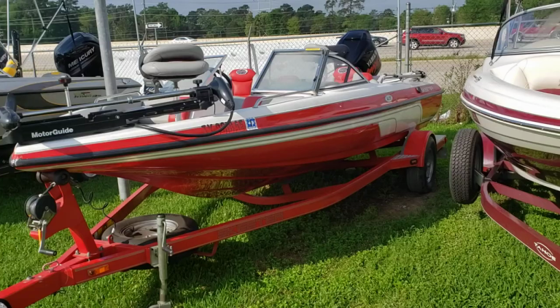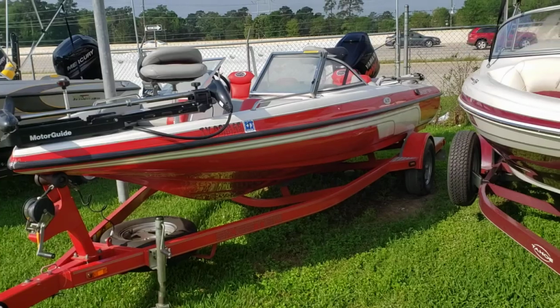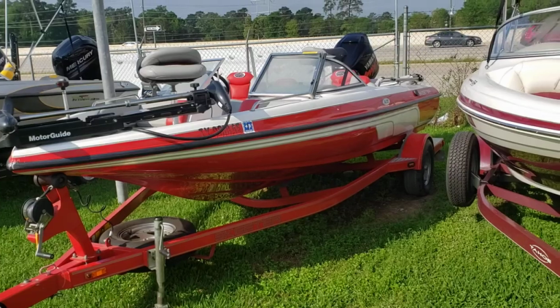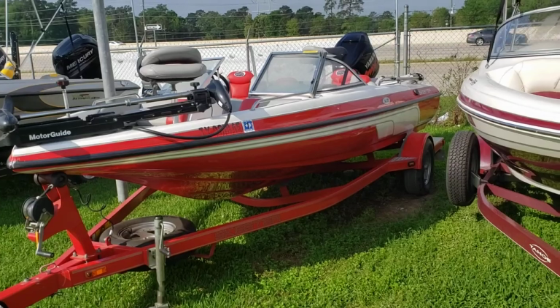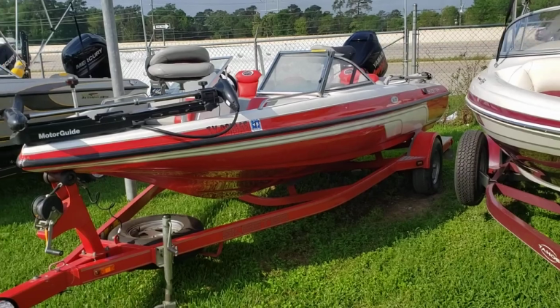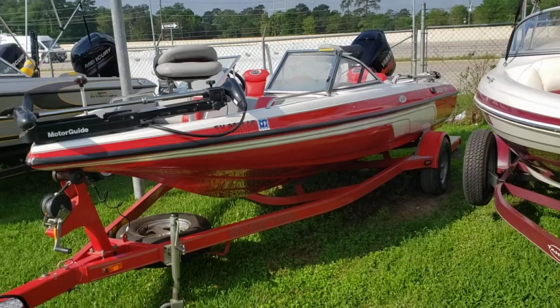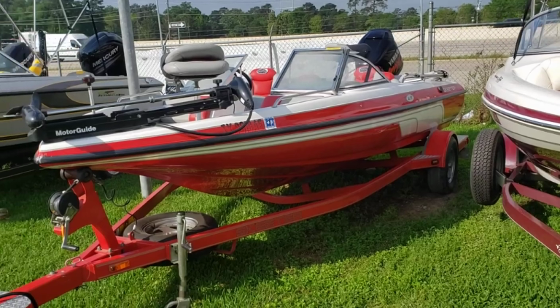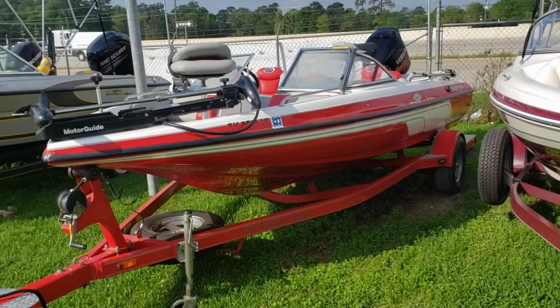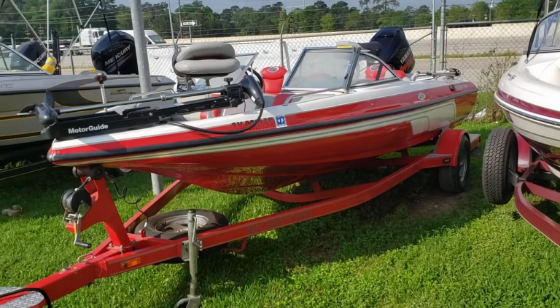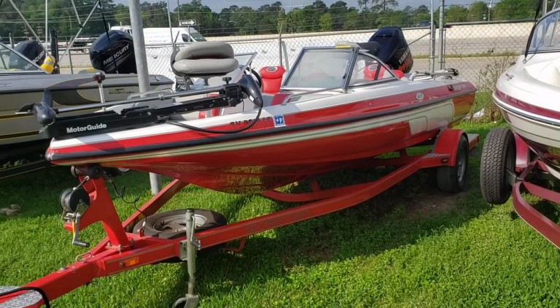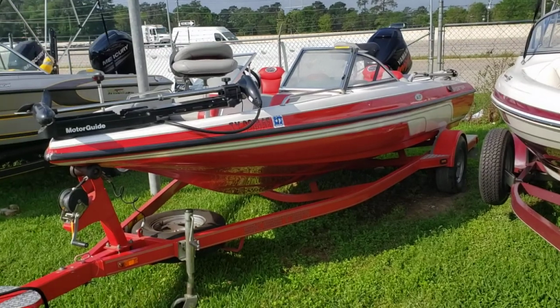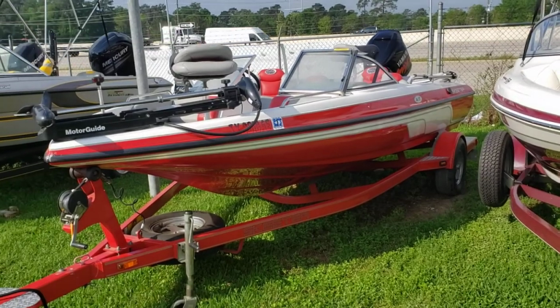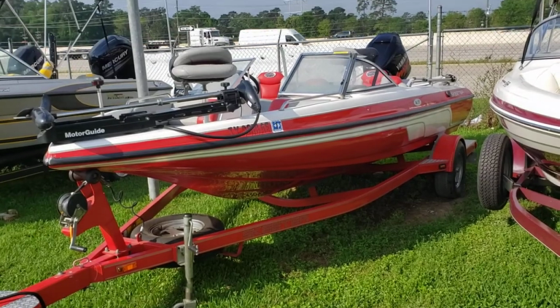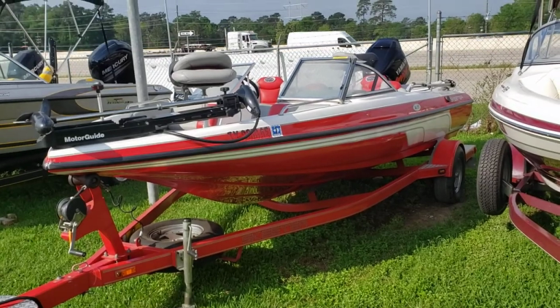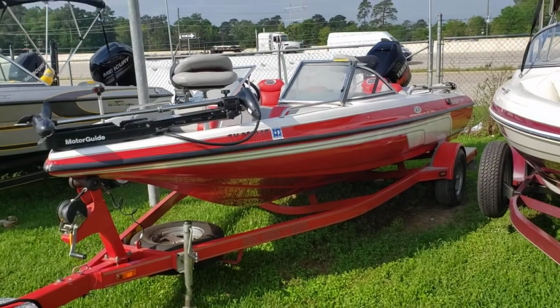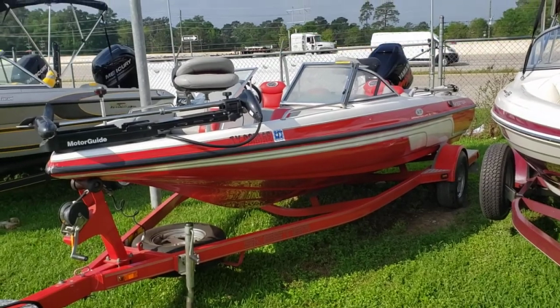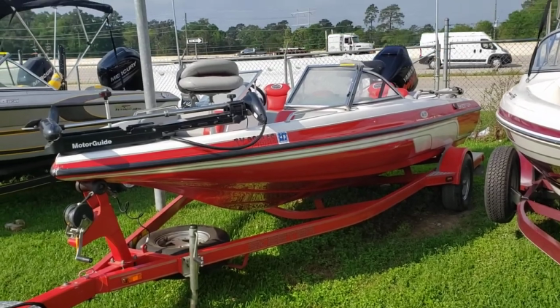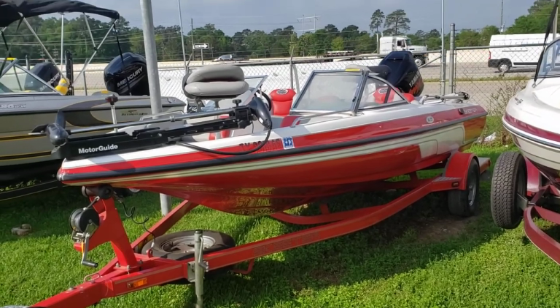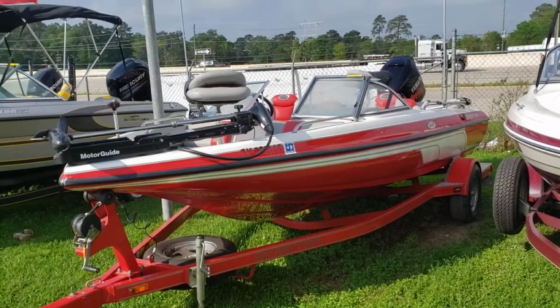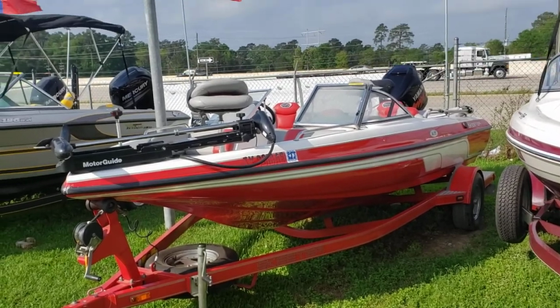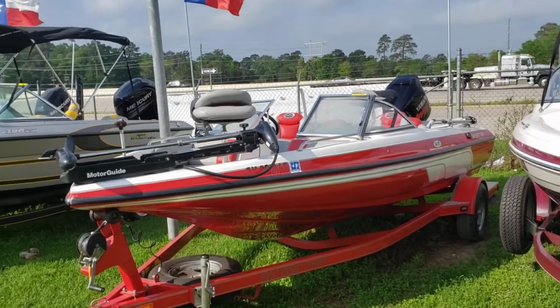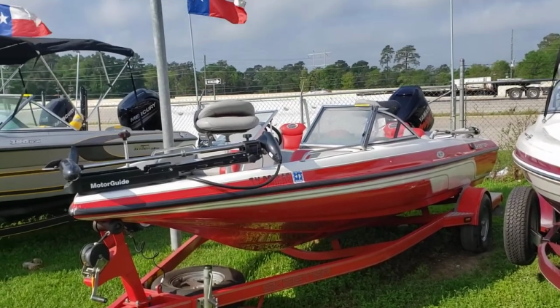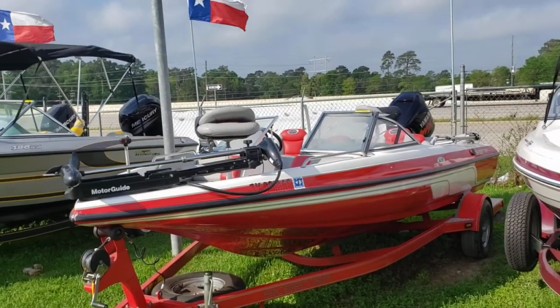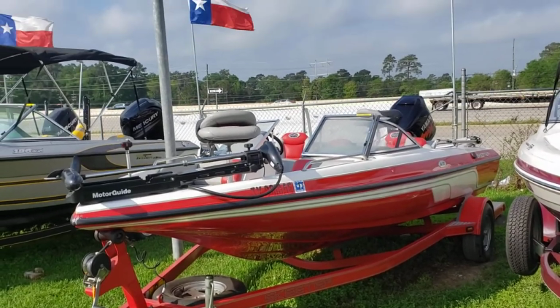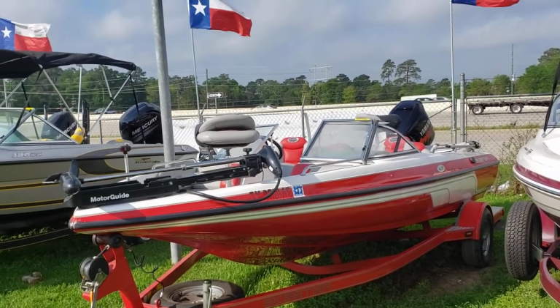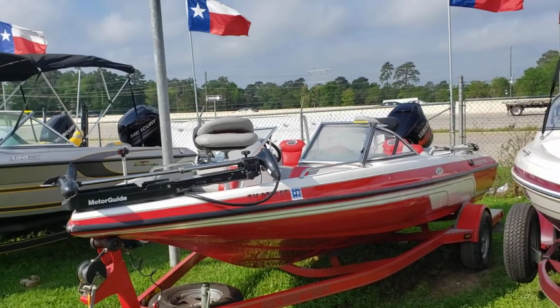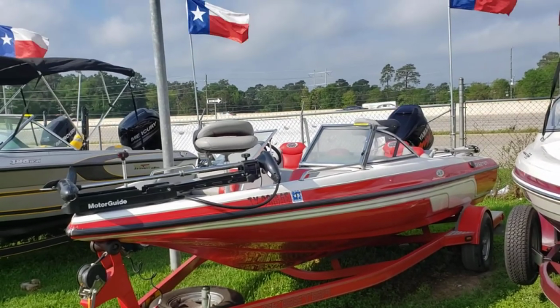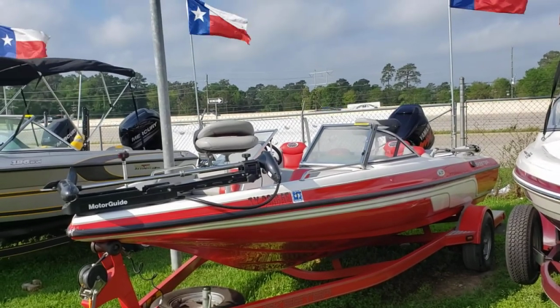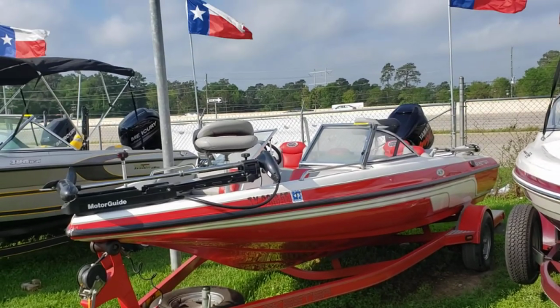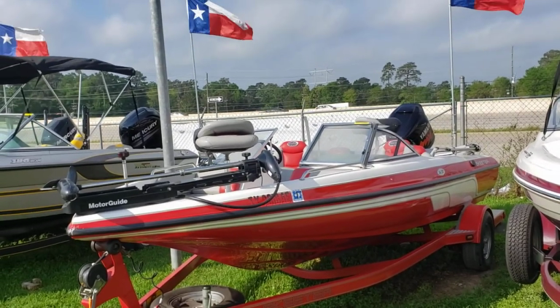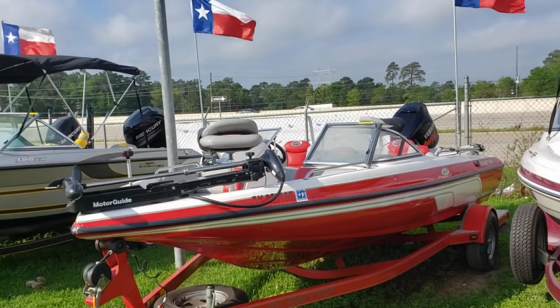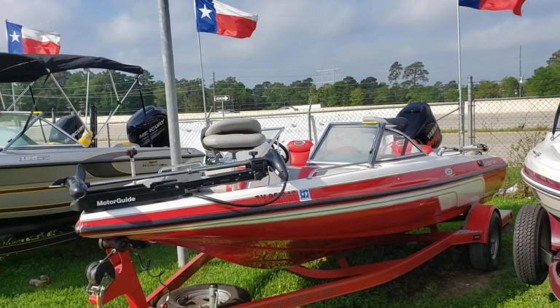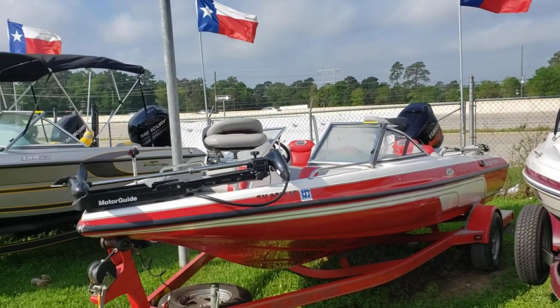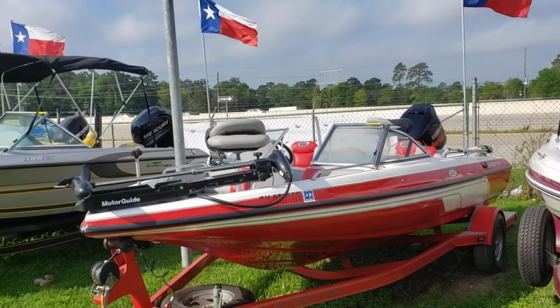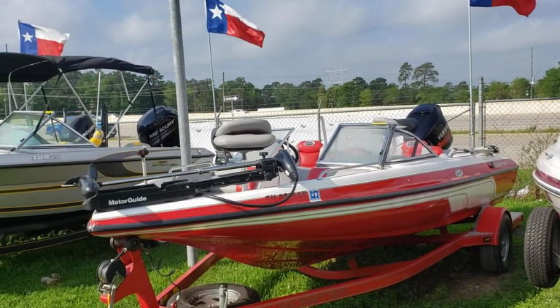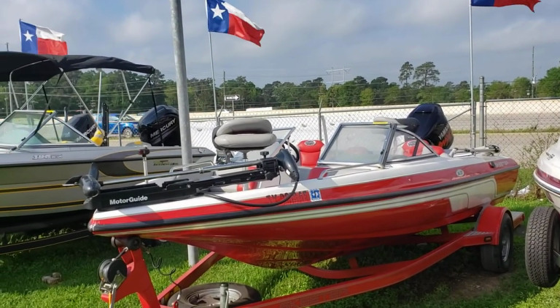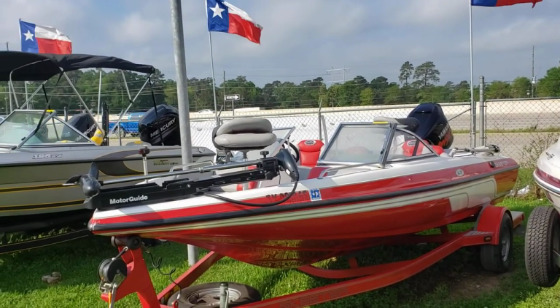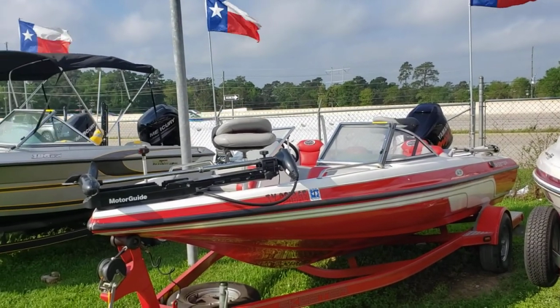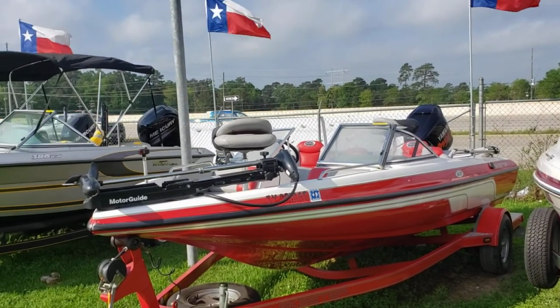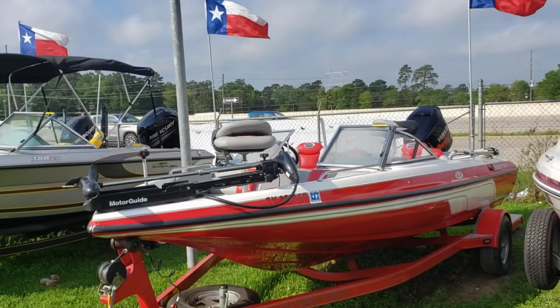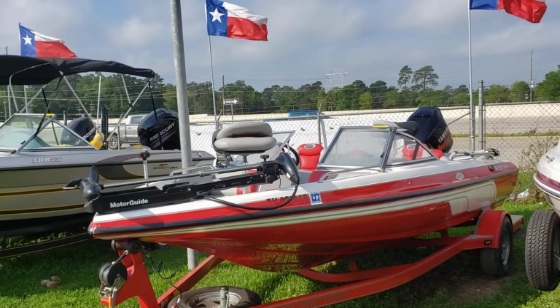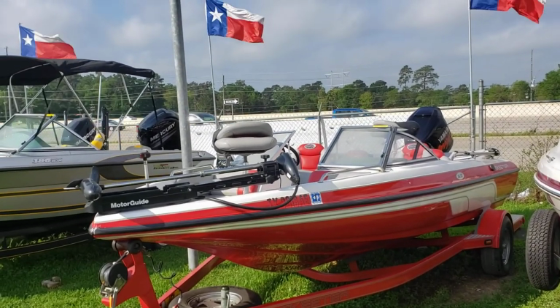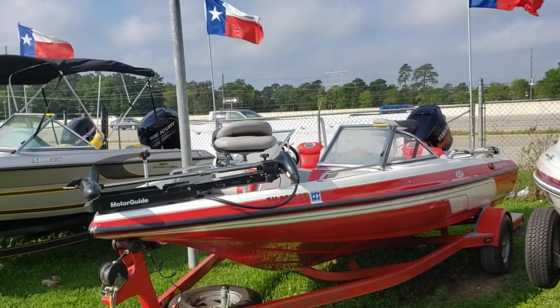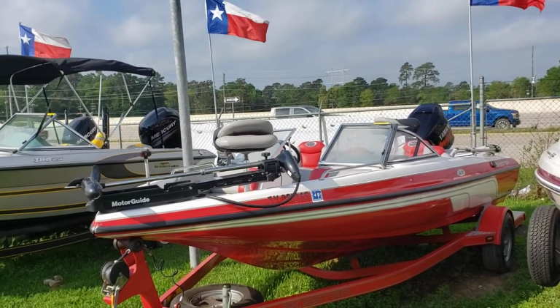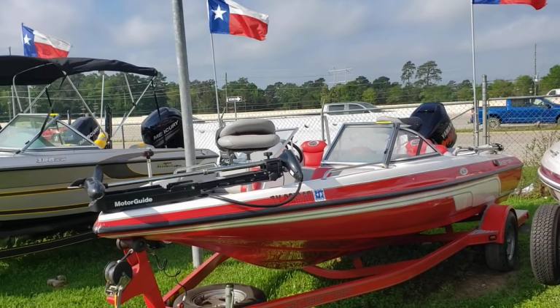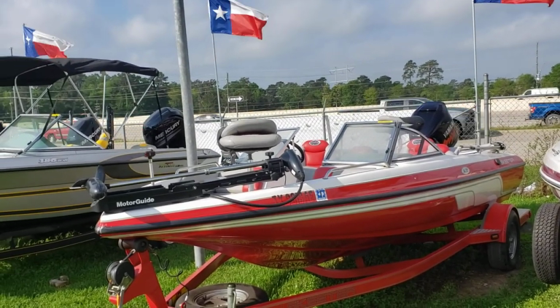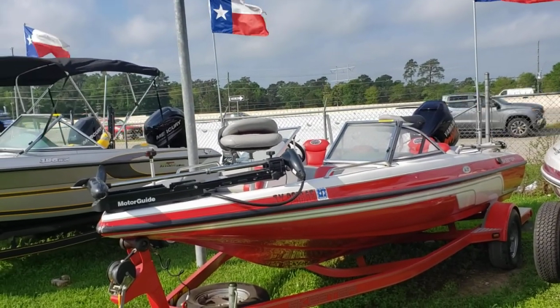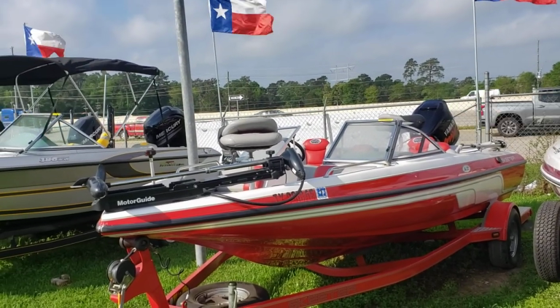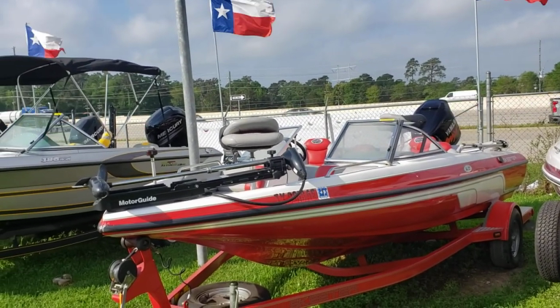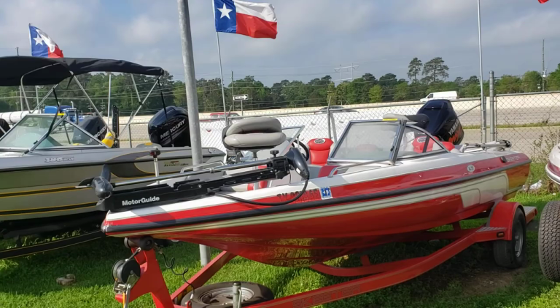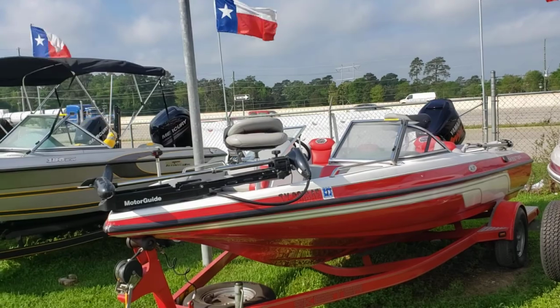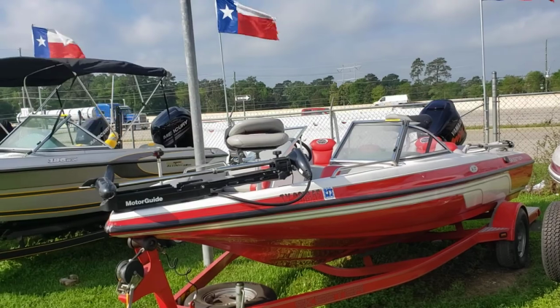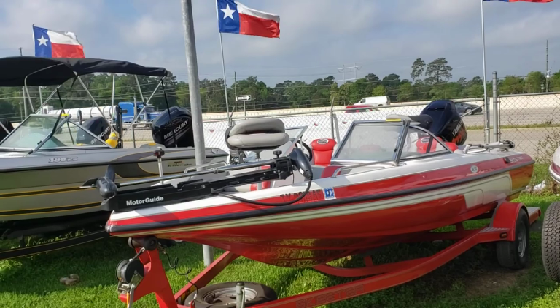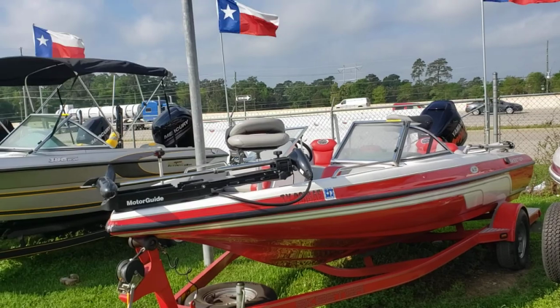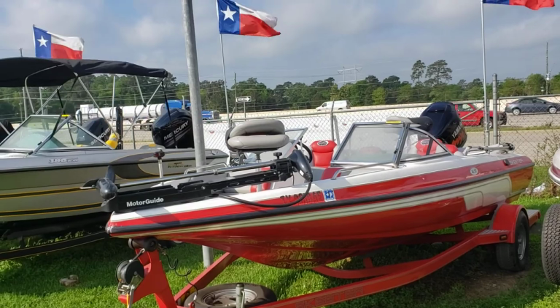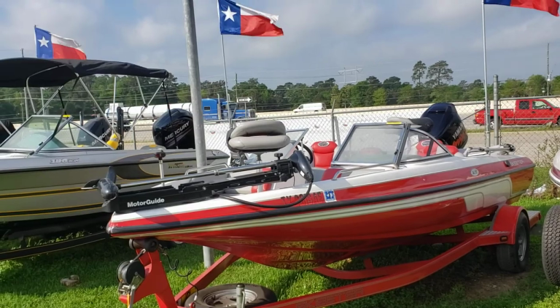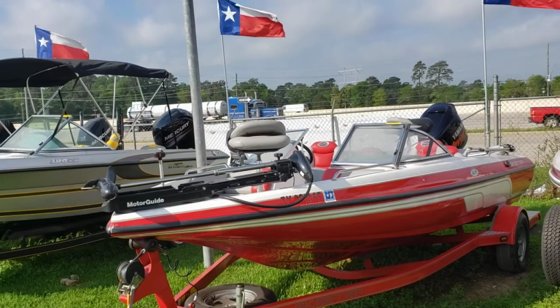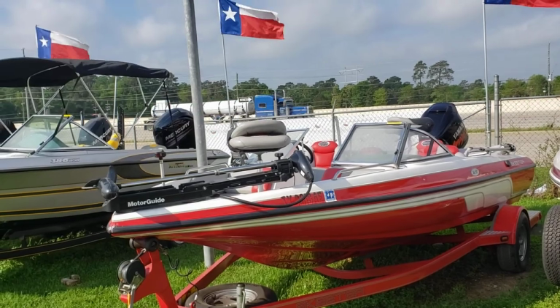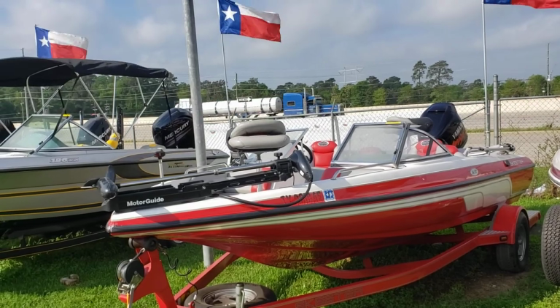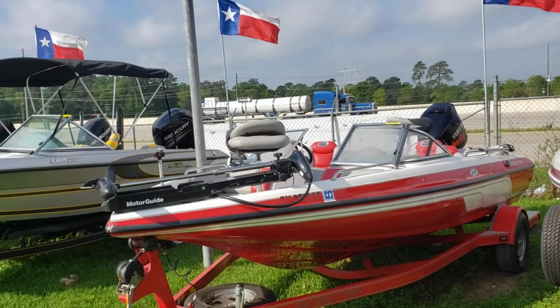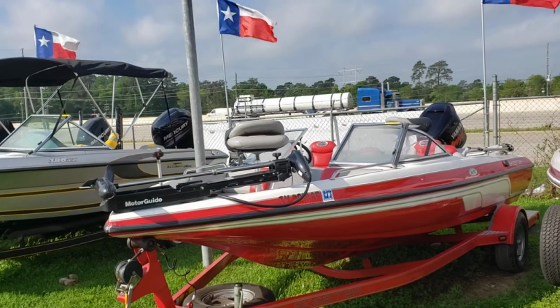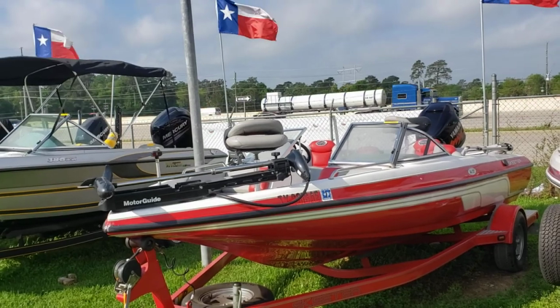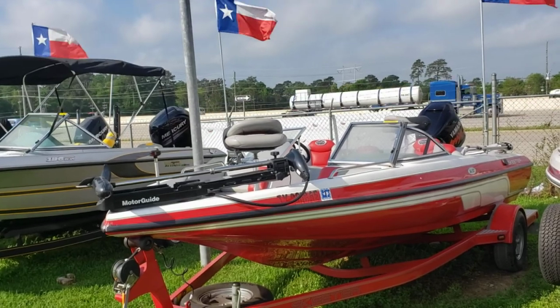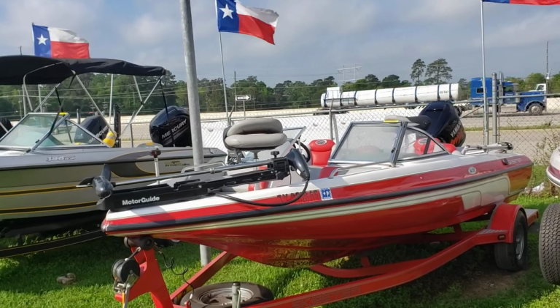Hey everybody, Colby Gardner here with Texas Marine. Today we're doing a quick walk-around on the 2006 Skeeter SL 190.